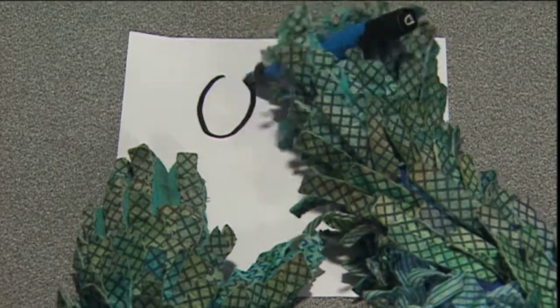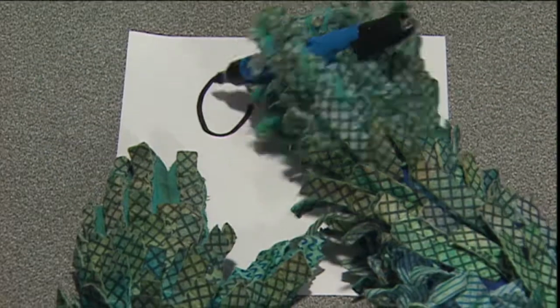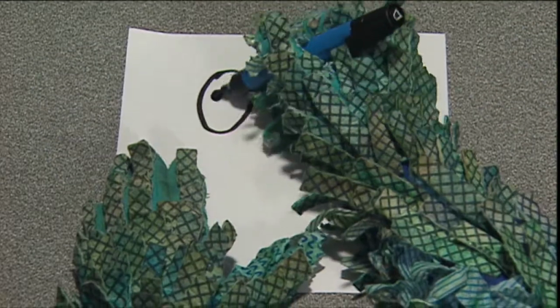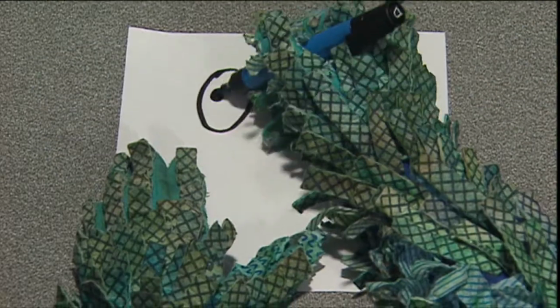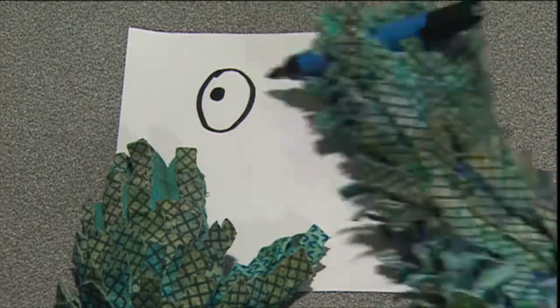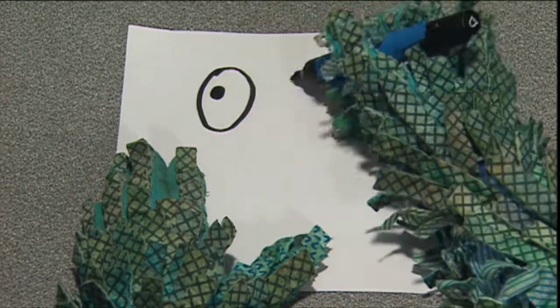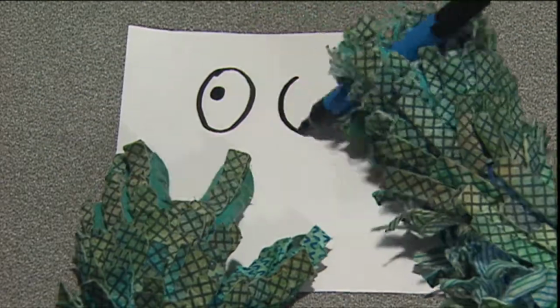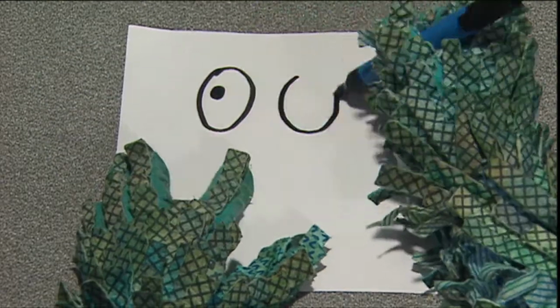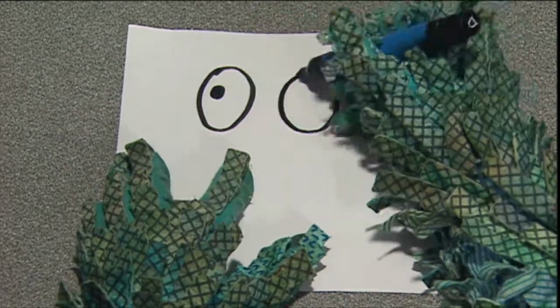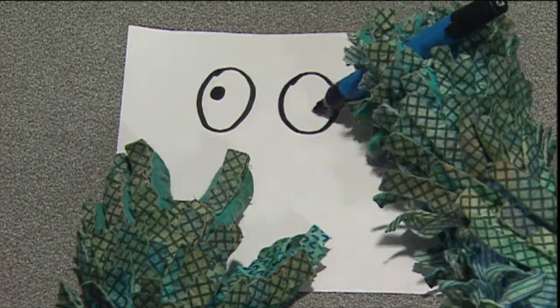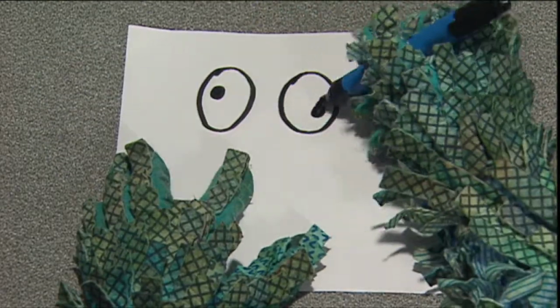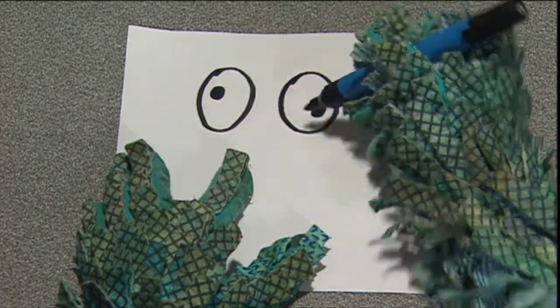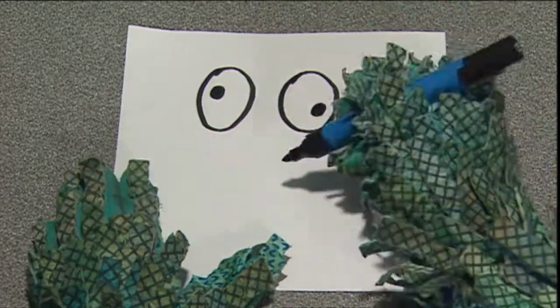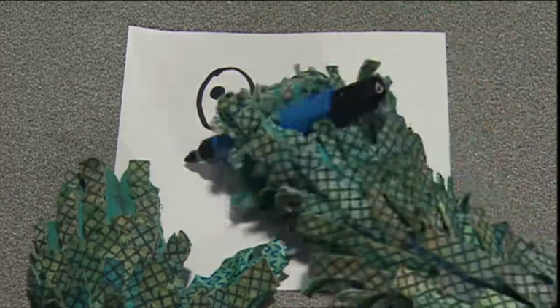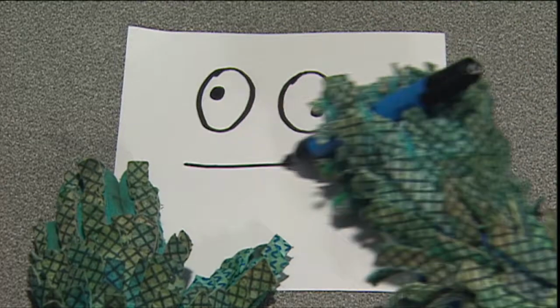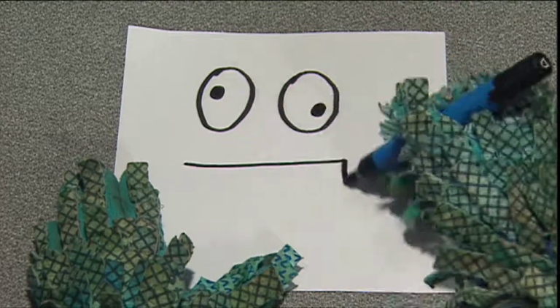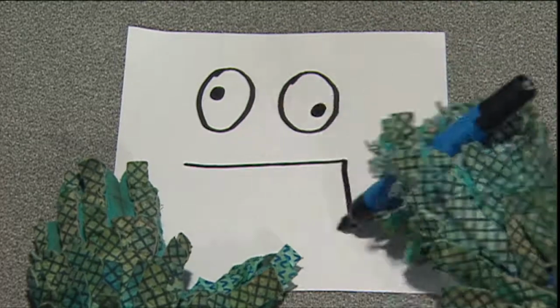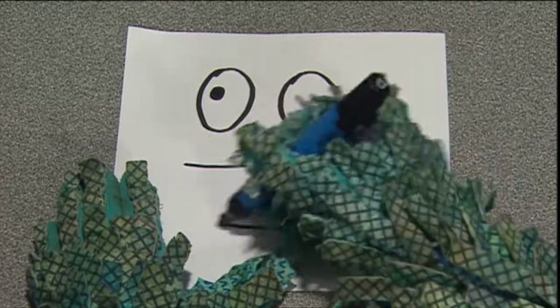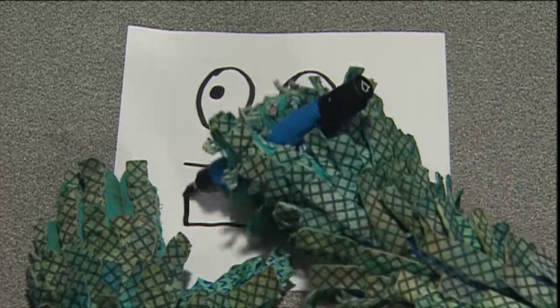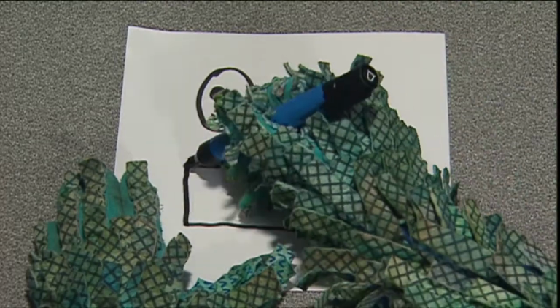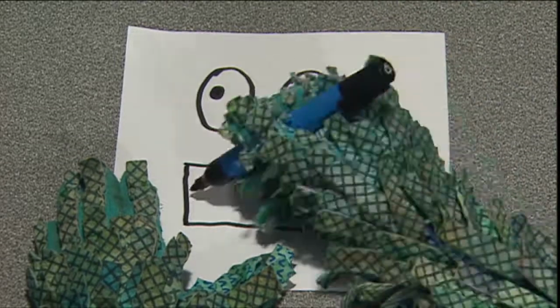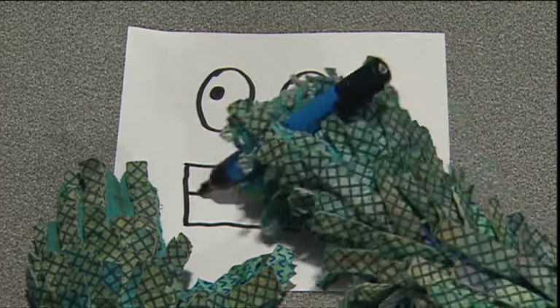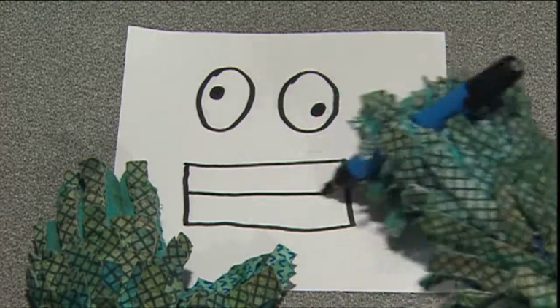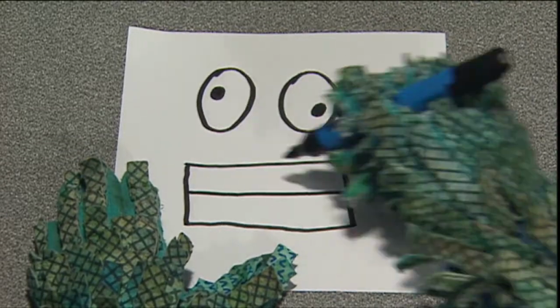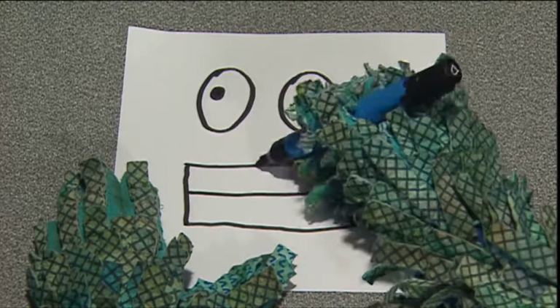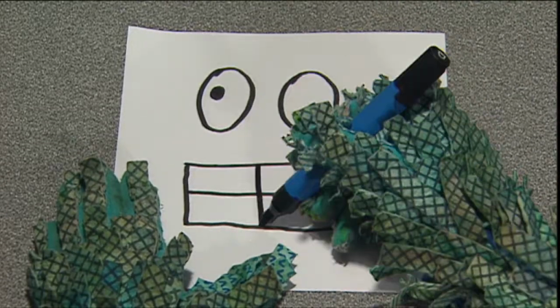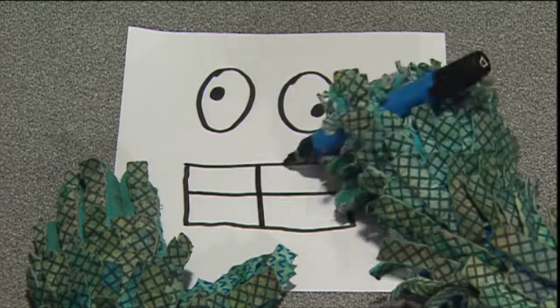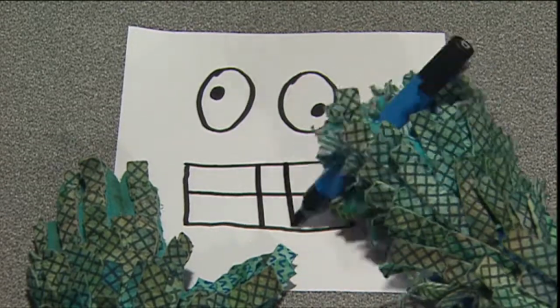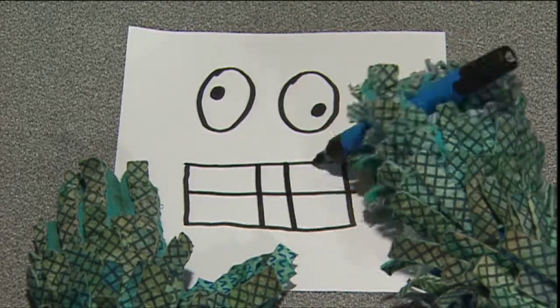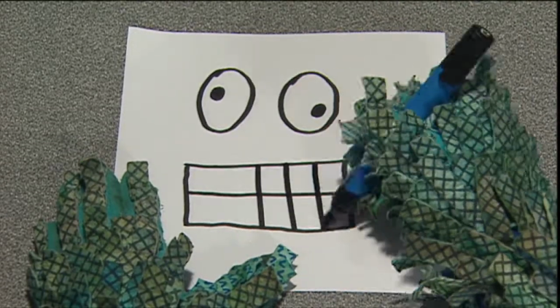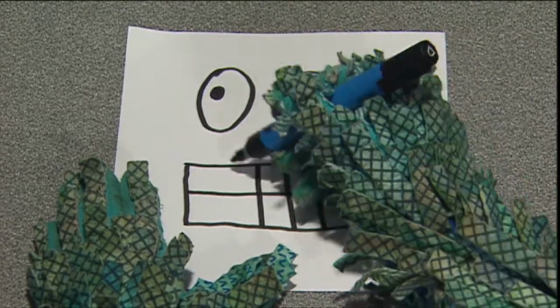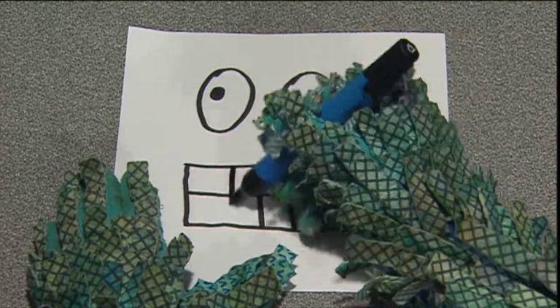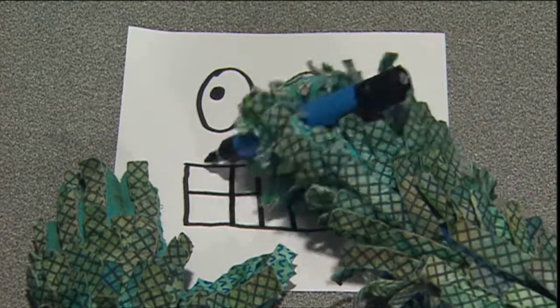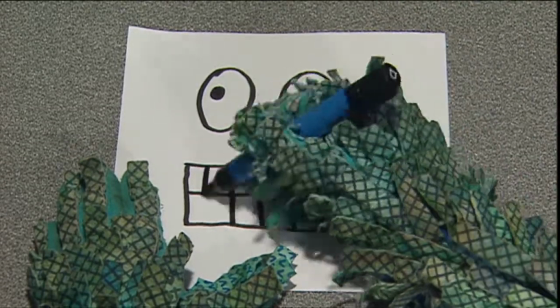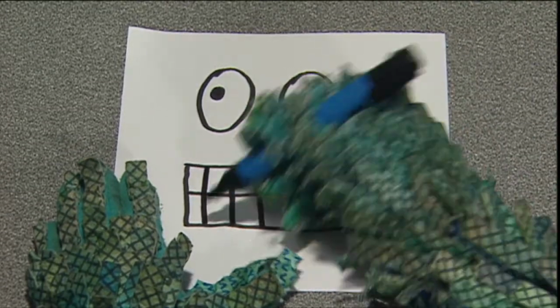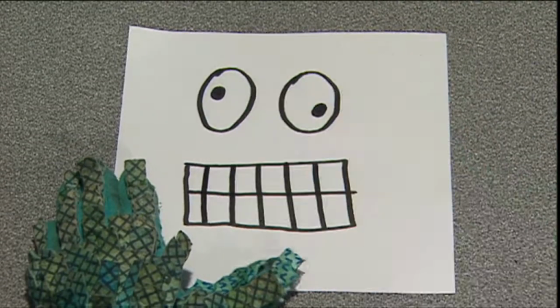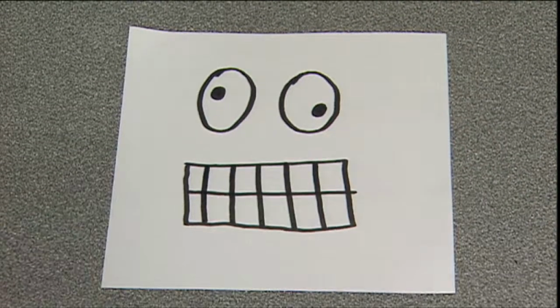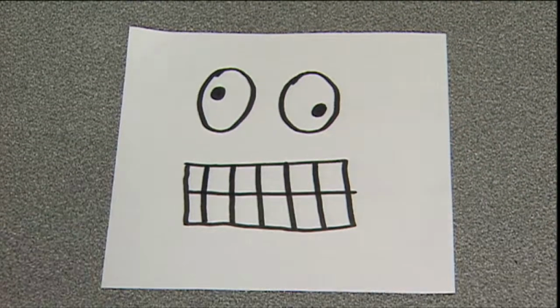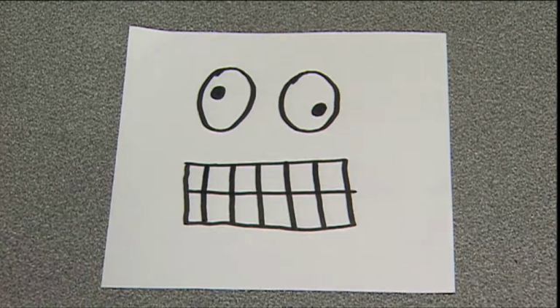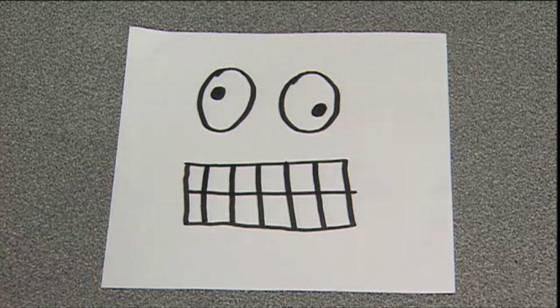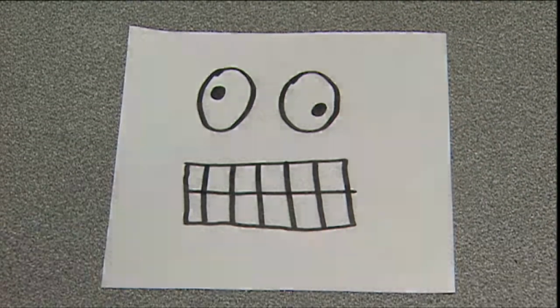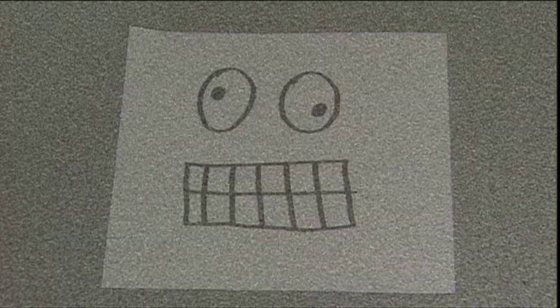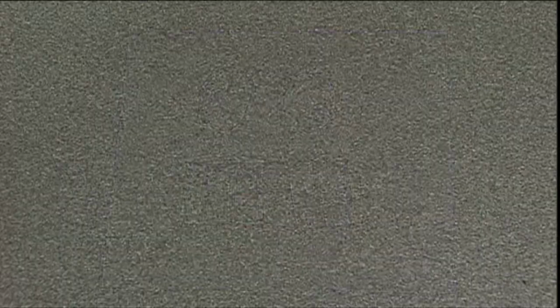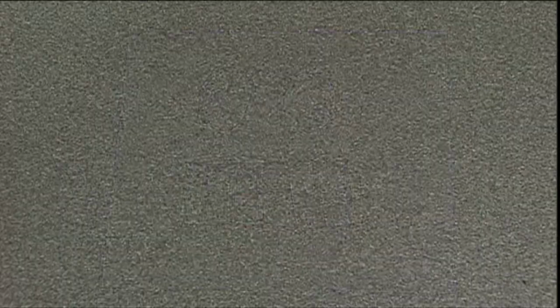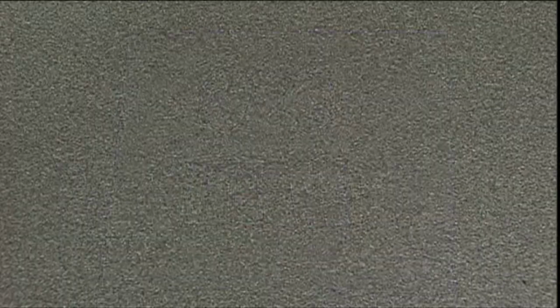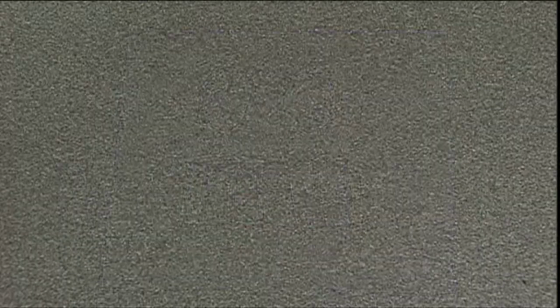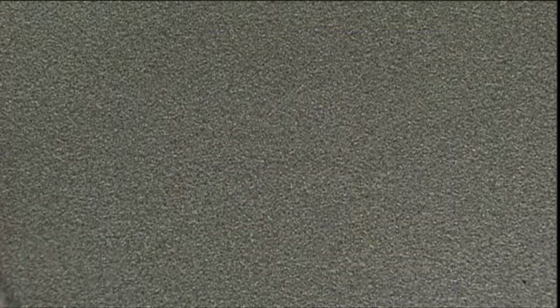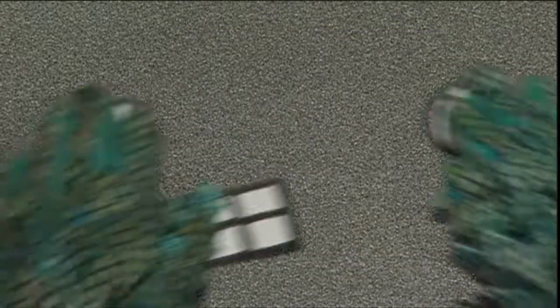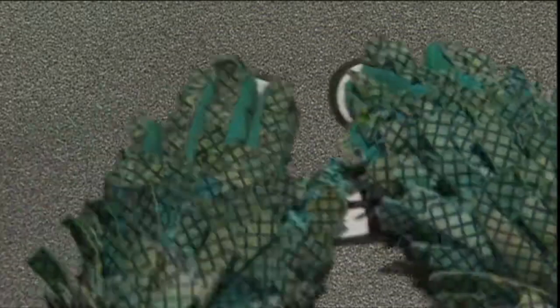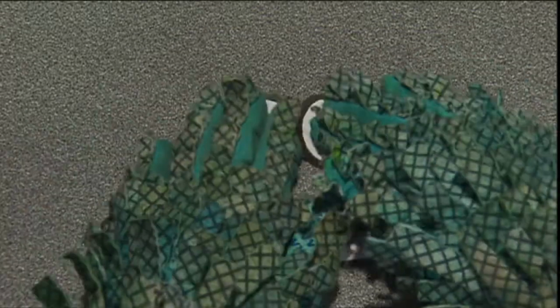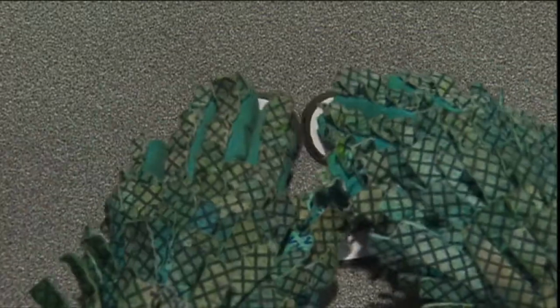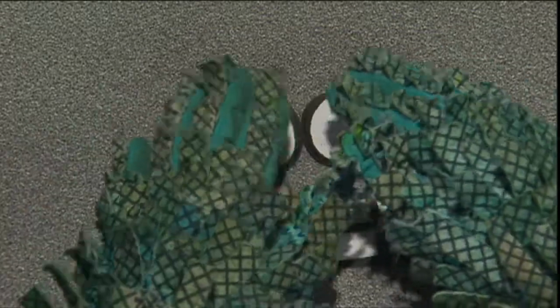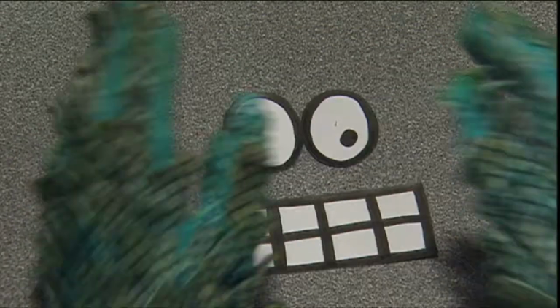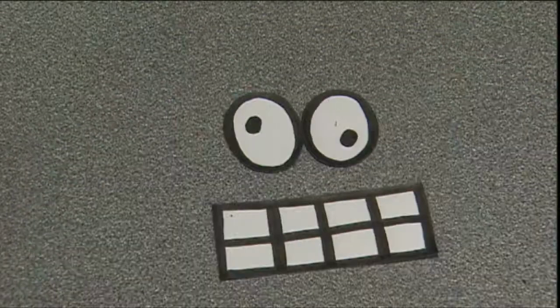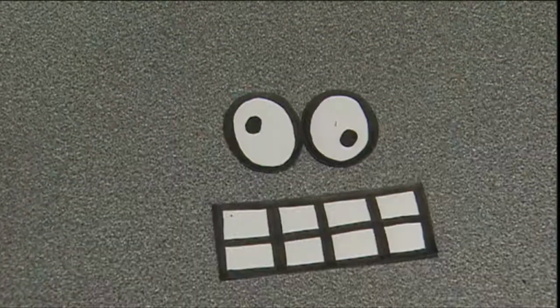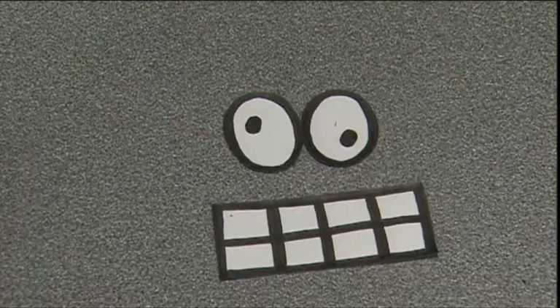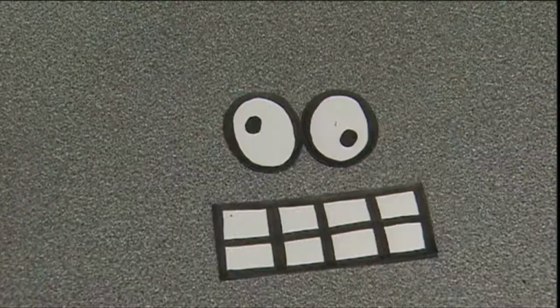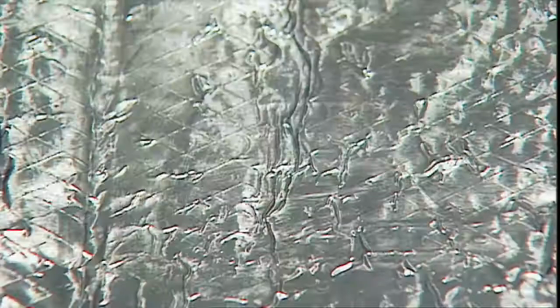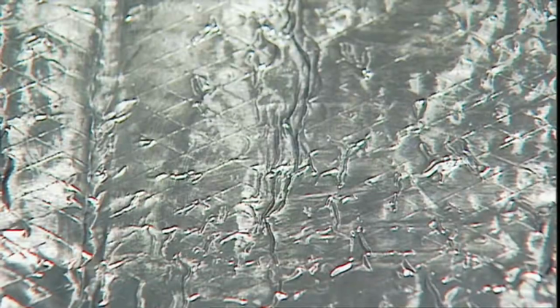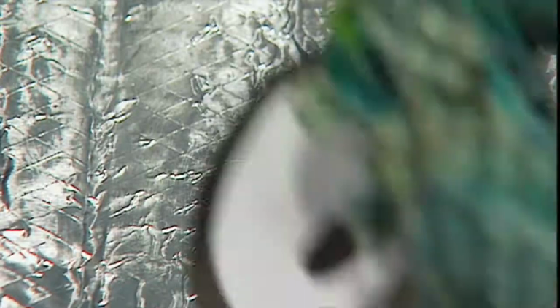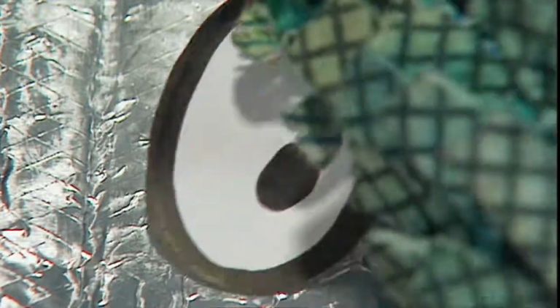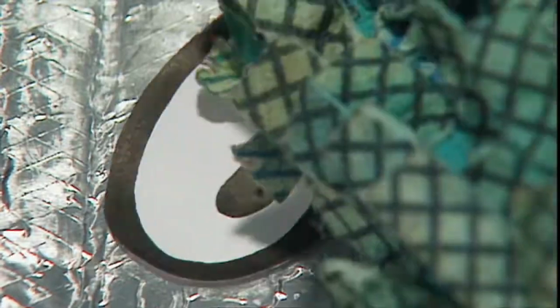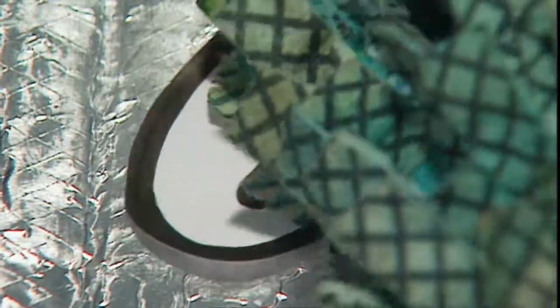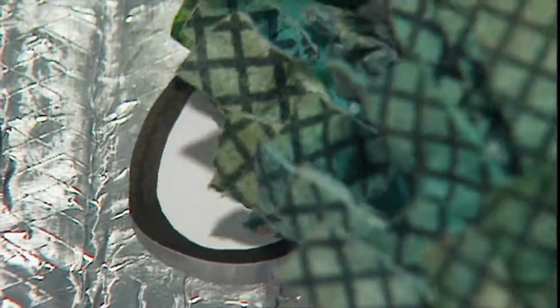Now for the robot's face. Draw some big eyes and a mouth on a piece of paper and then cut them out and stick them on the robot's head.